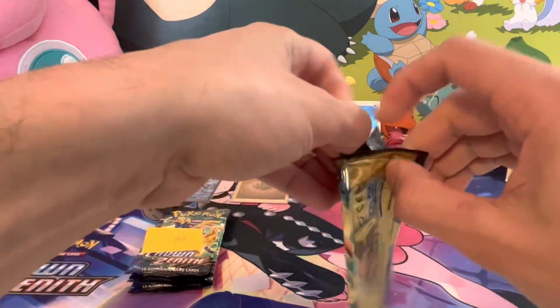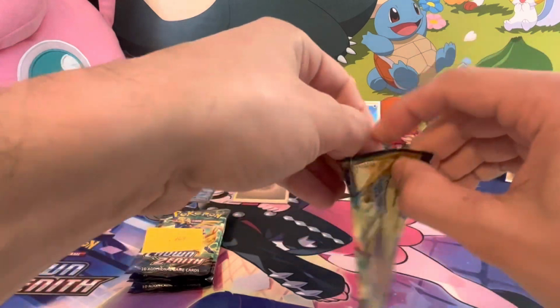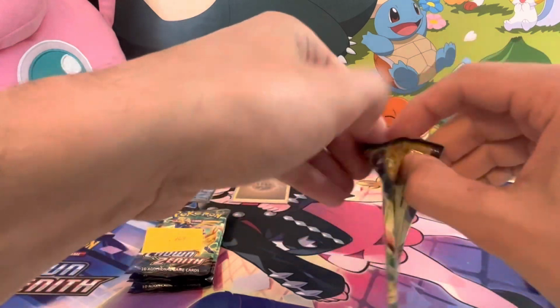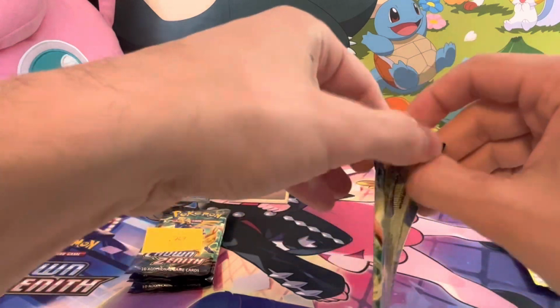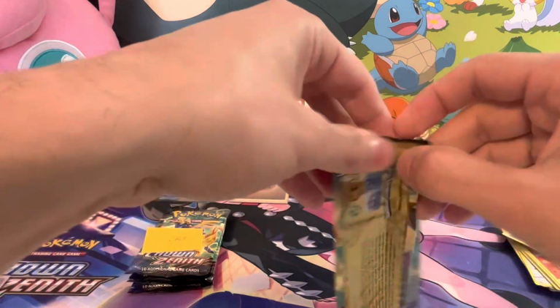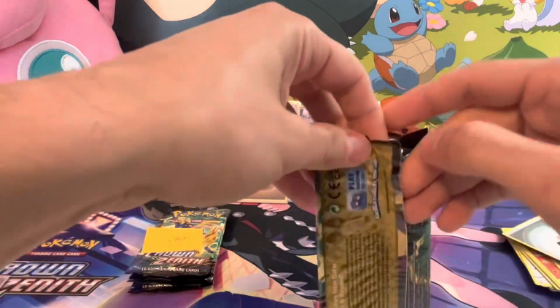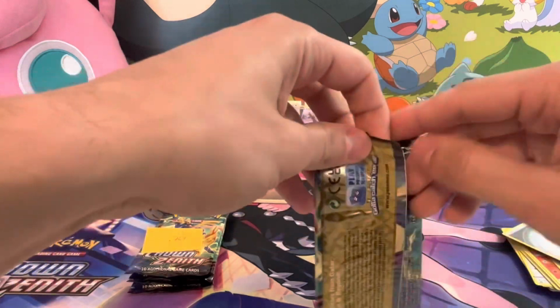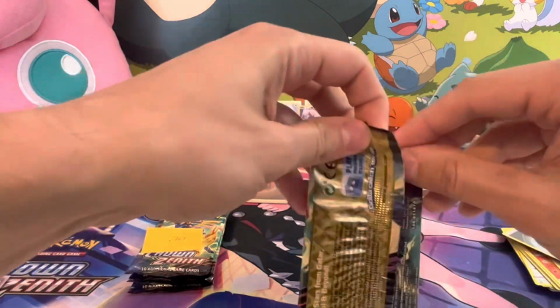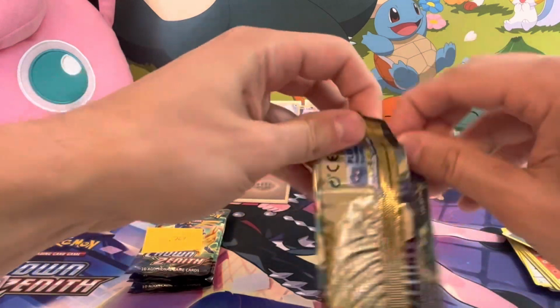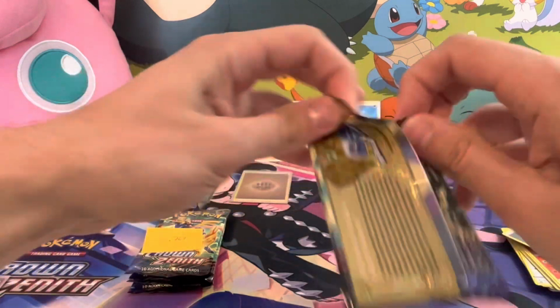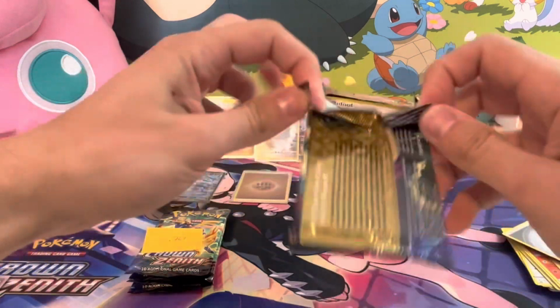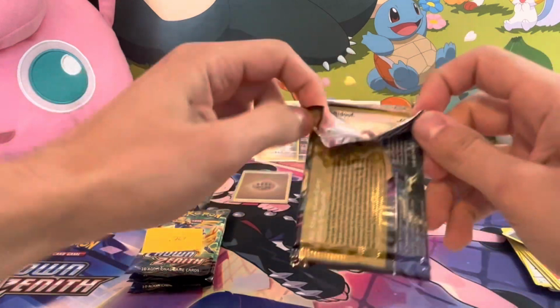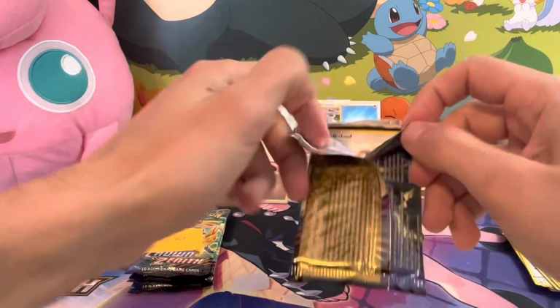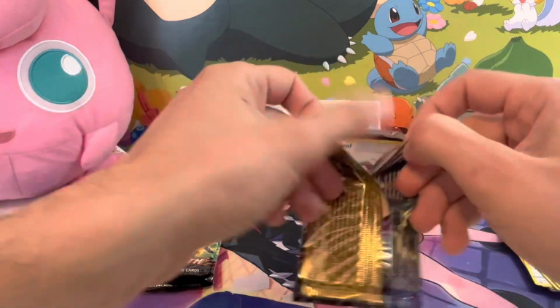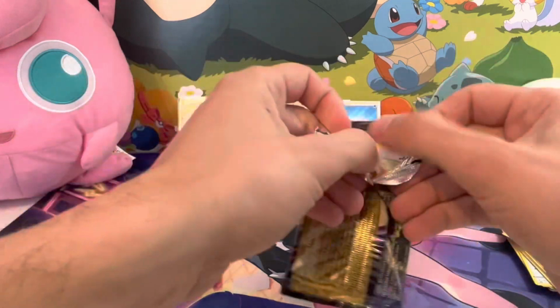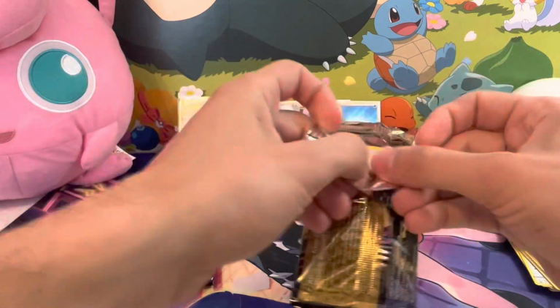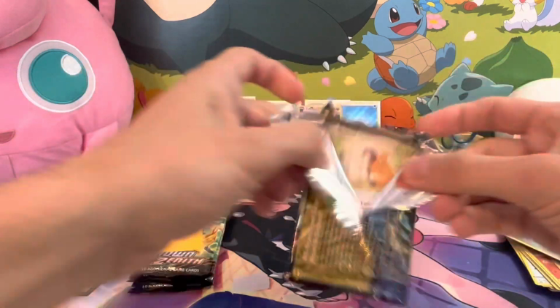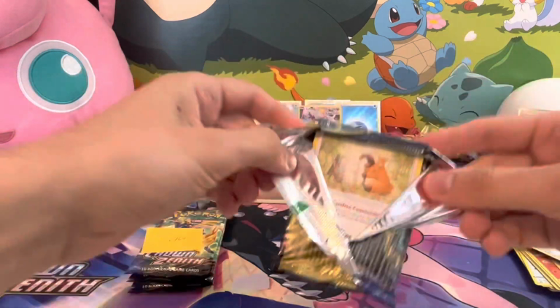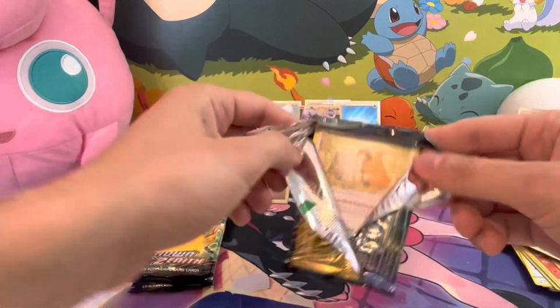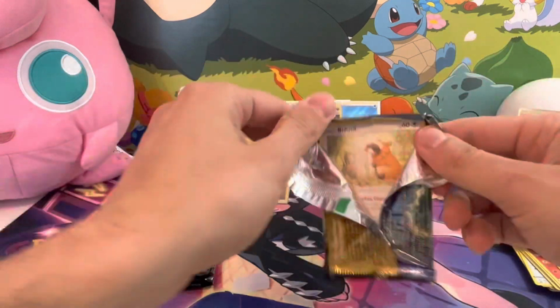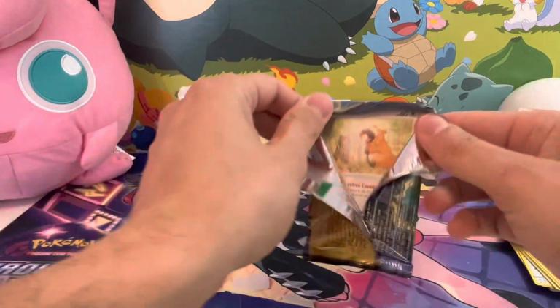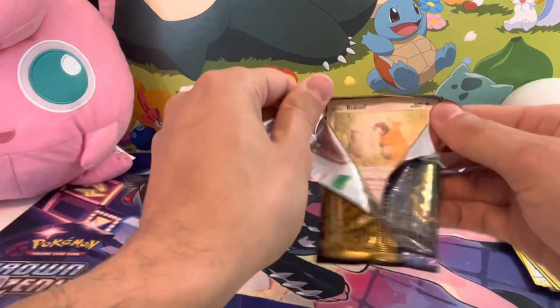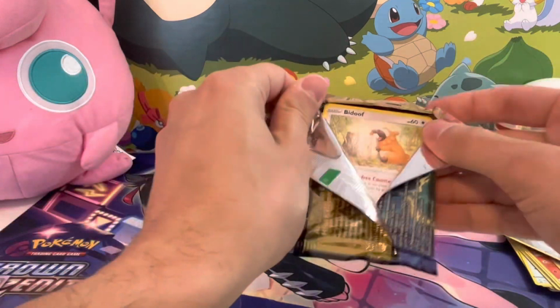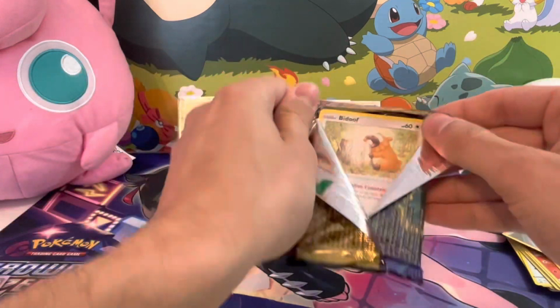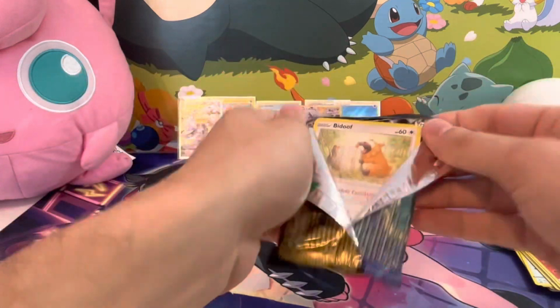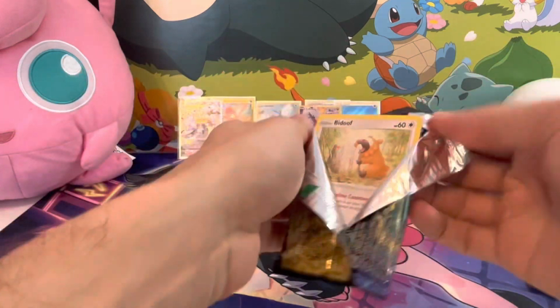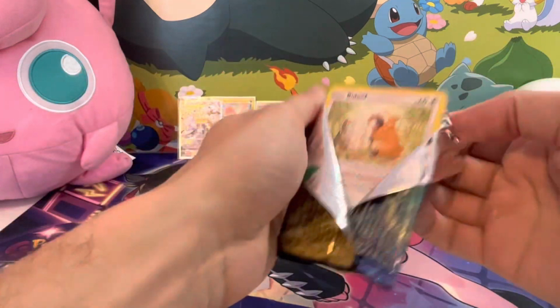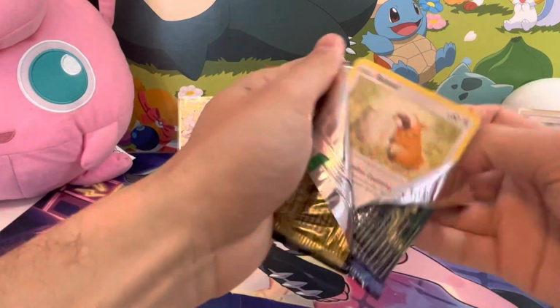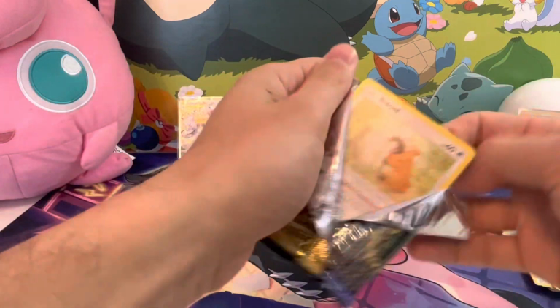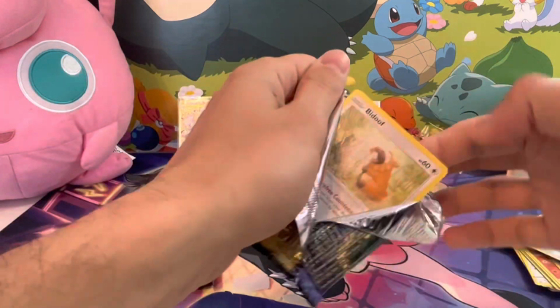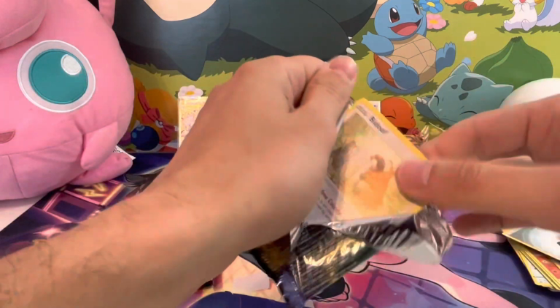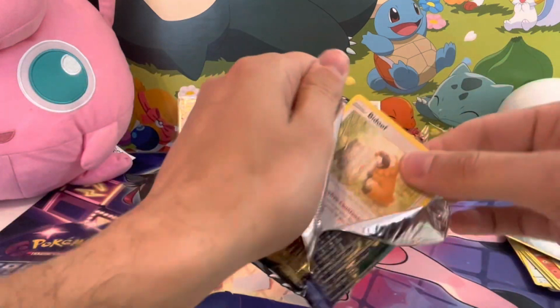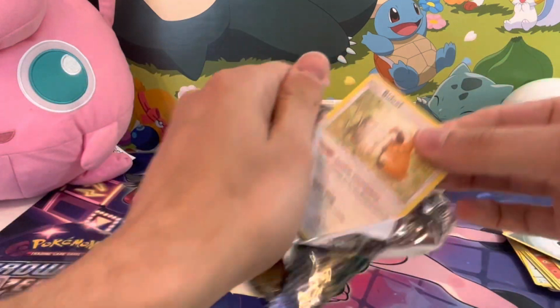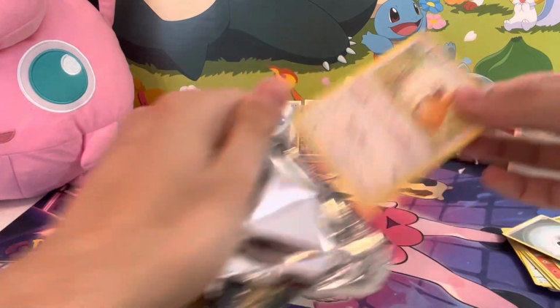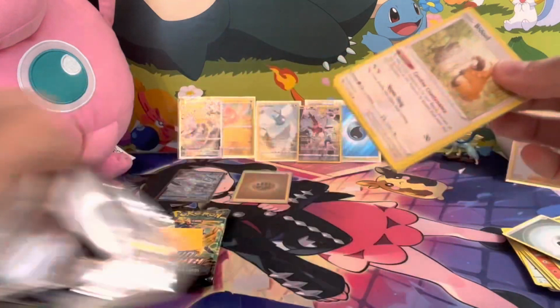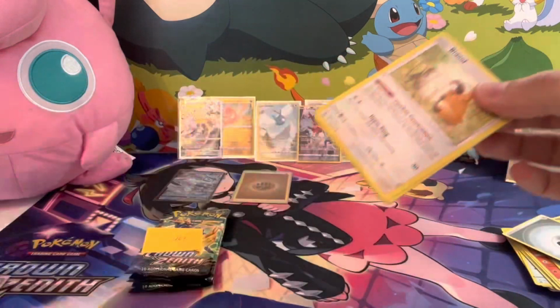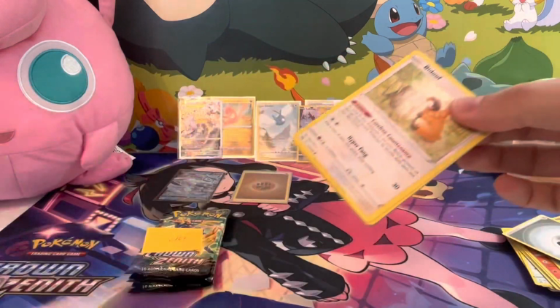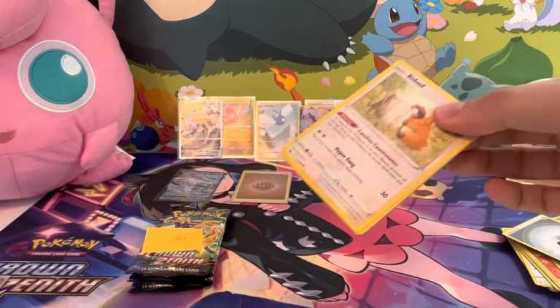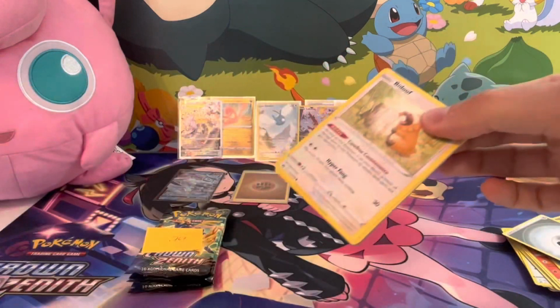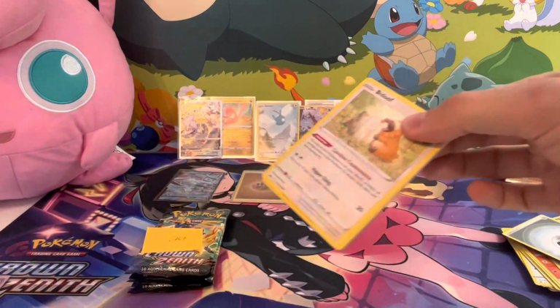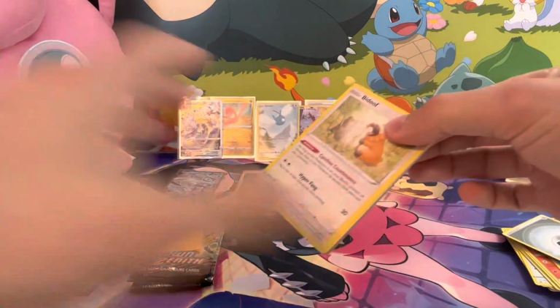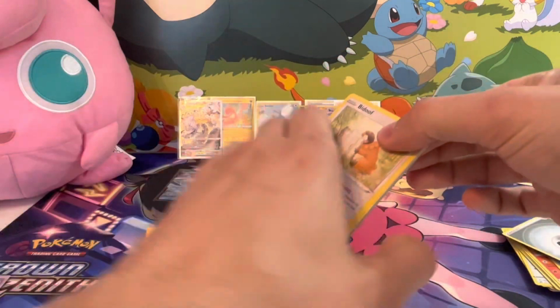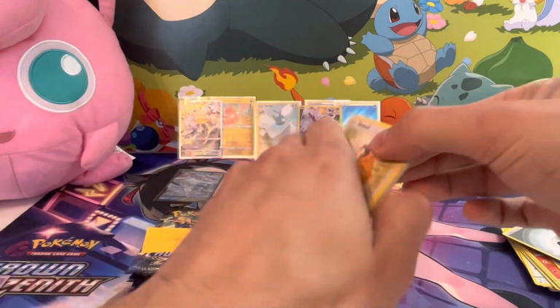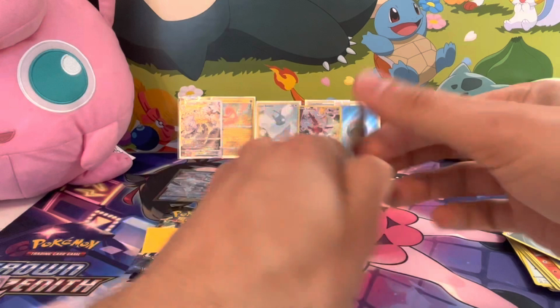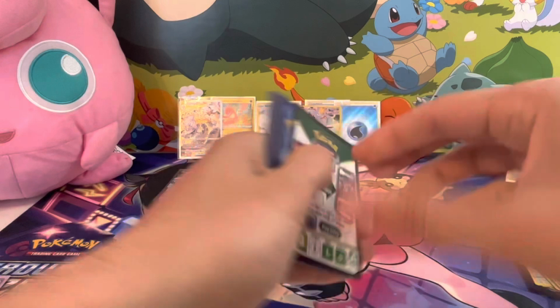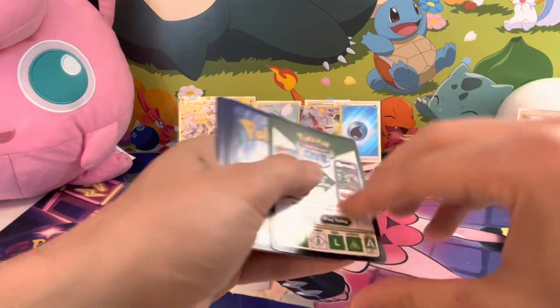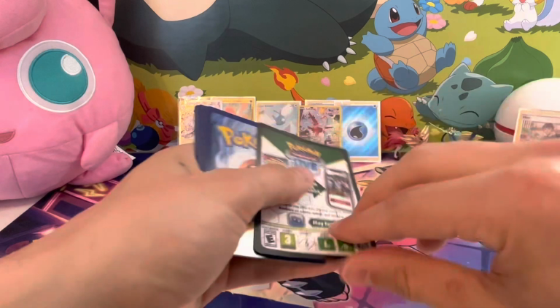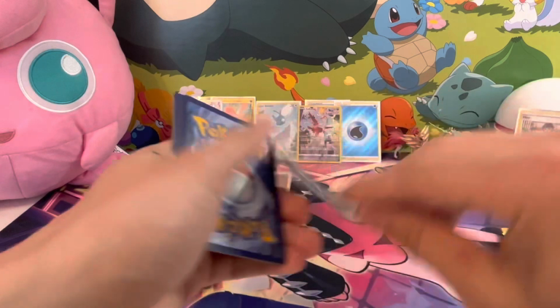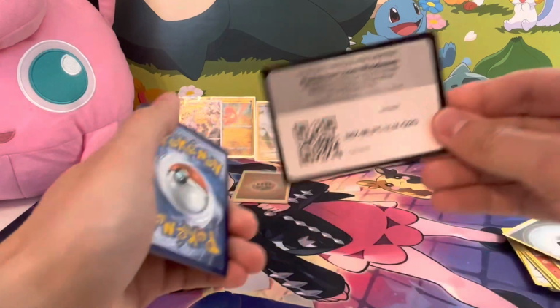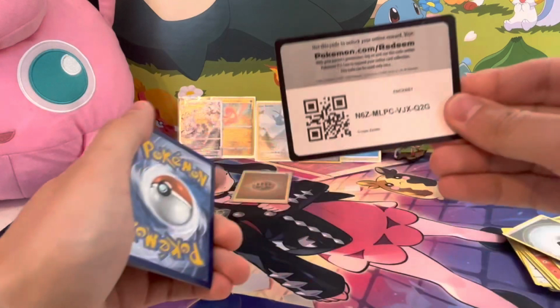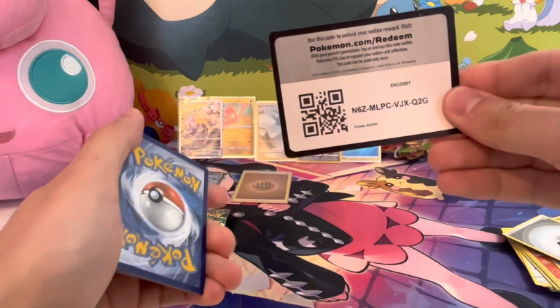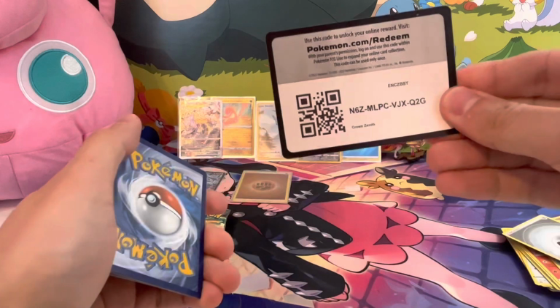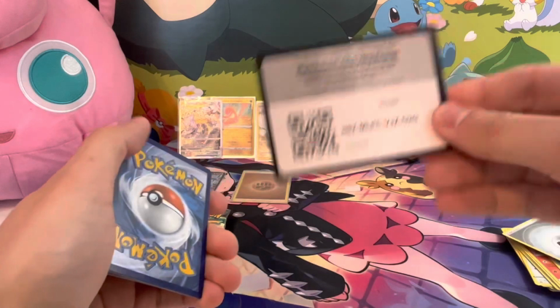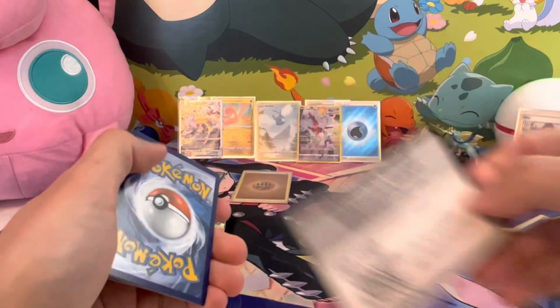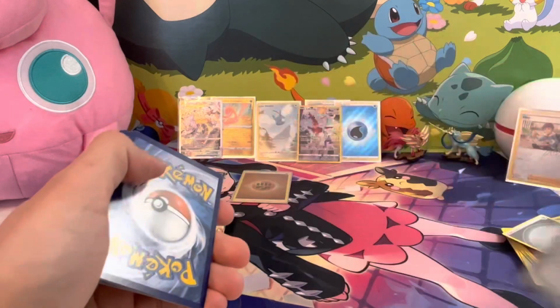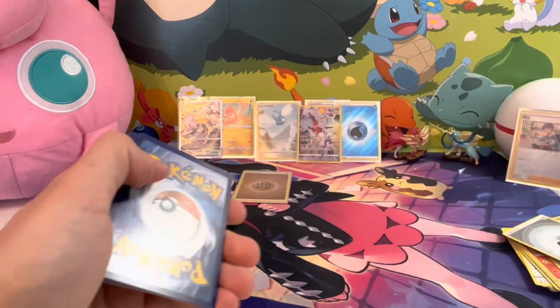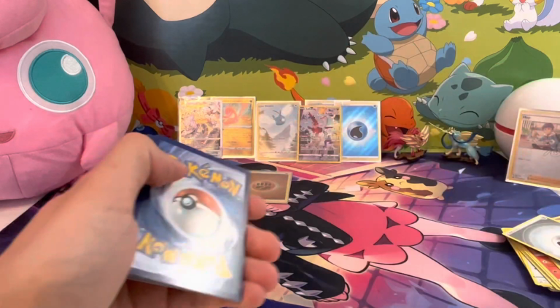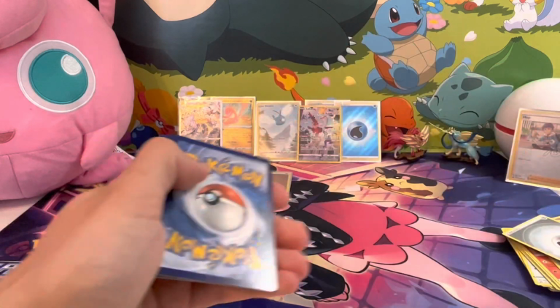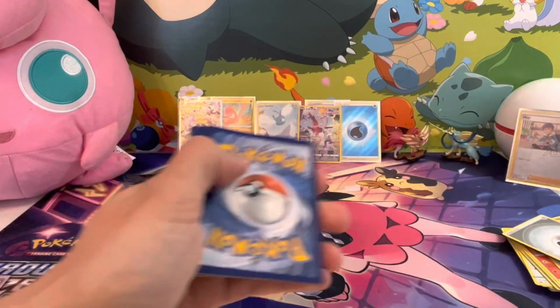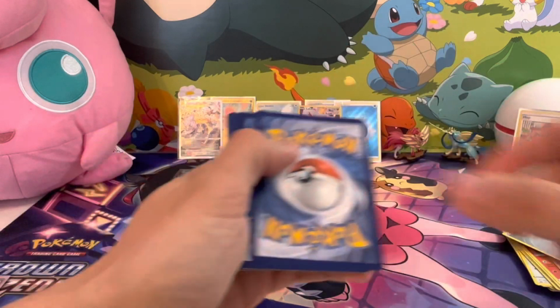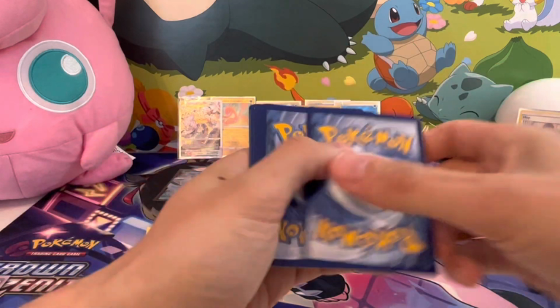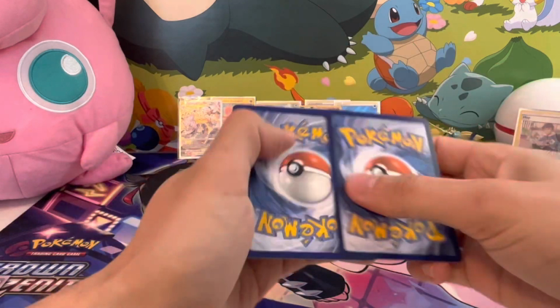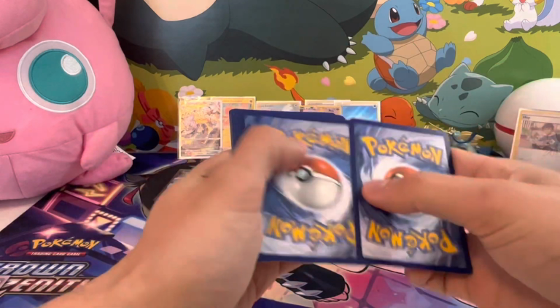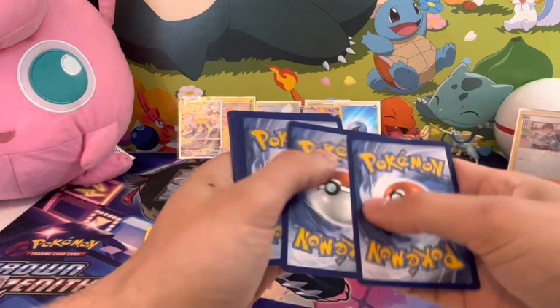0.64 — here we go. I can't believe I pulled the Mew VSTAR. I told myself if I pulled that Mew VSTAR I'm gonna open the Charizard UPC, so we'll see if I do a special video for that.